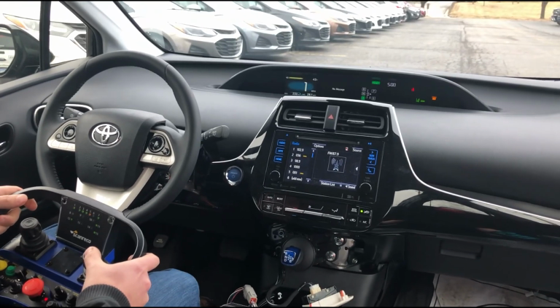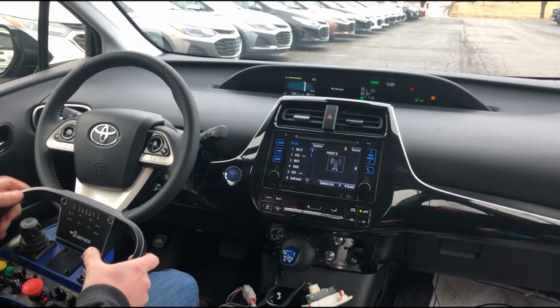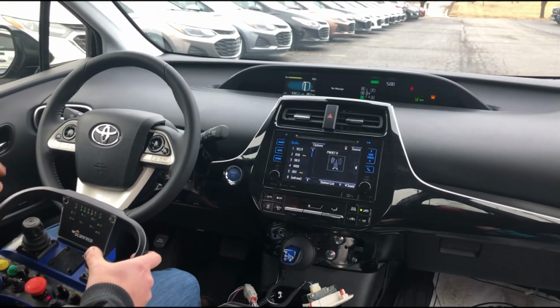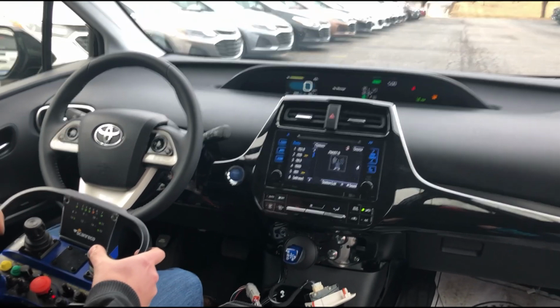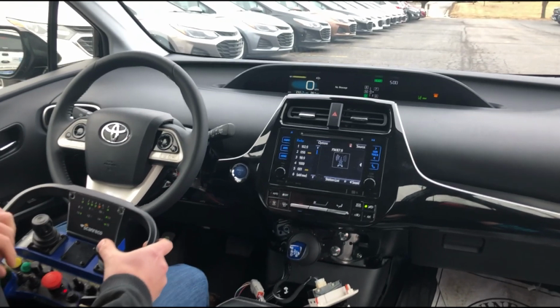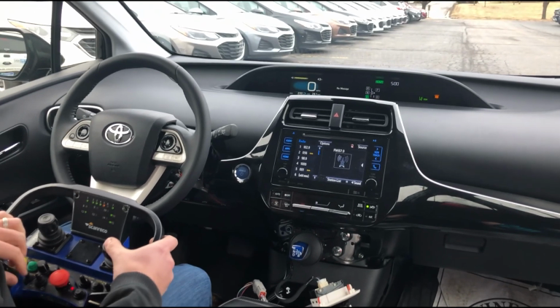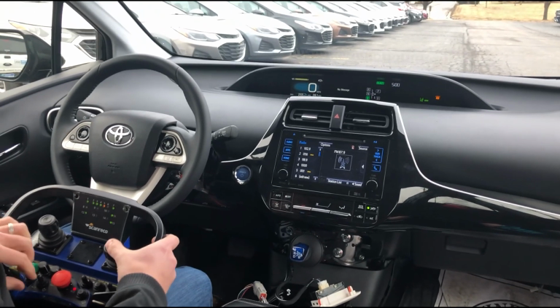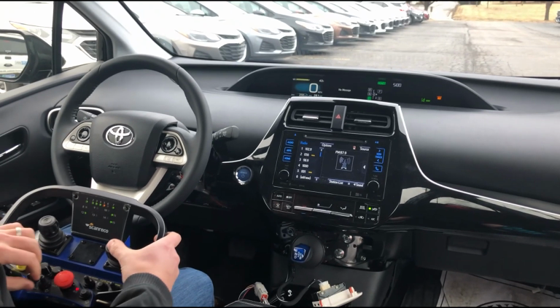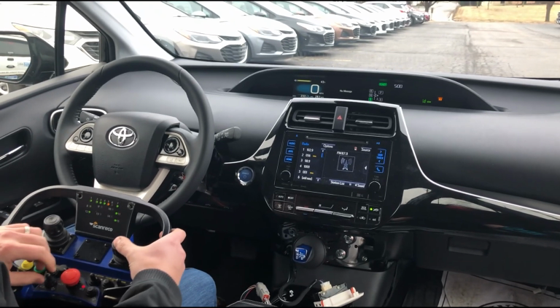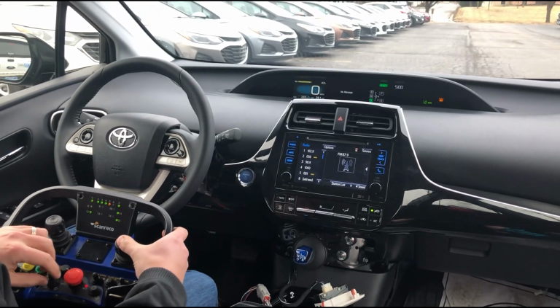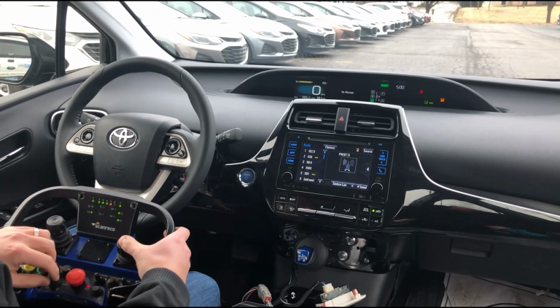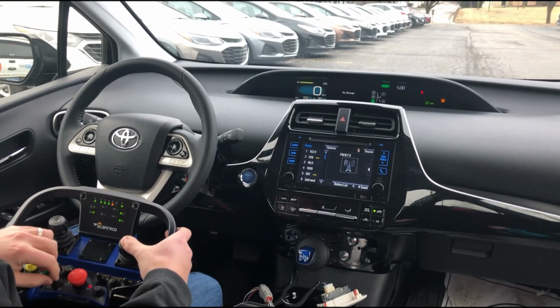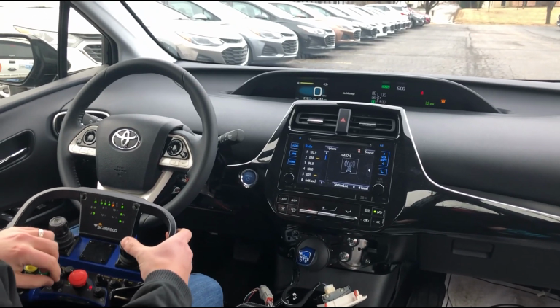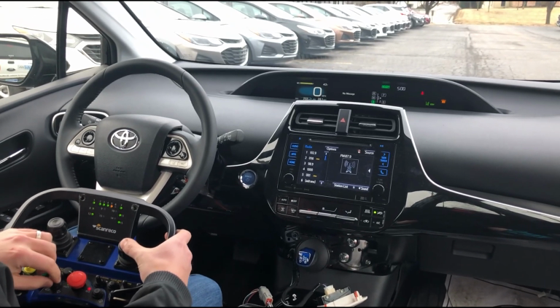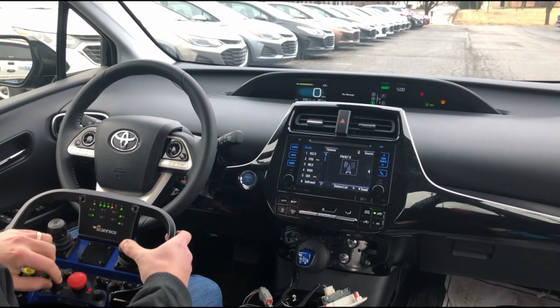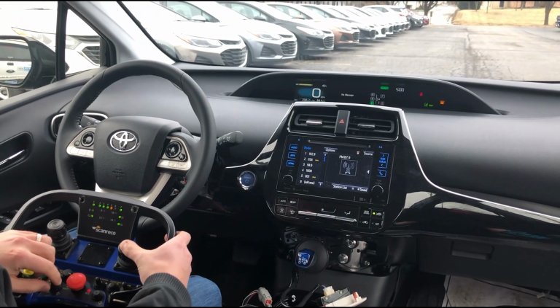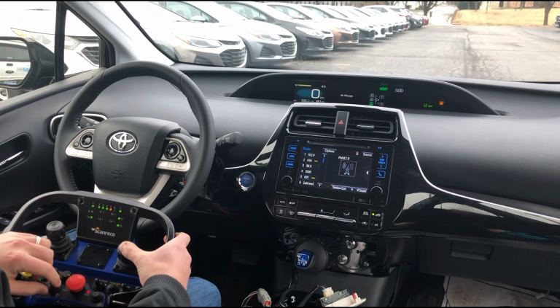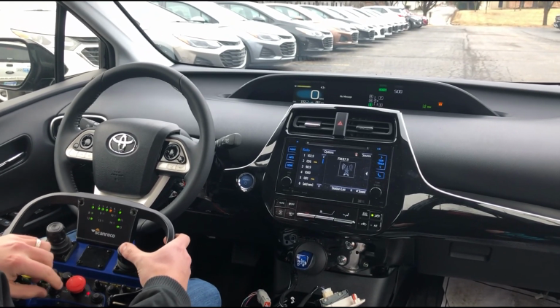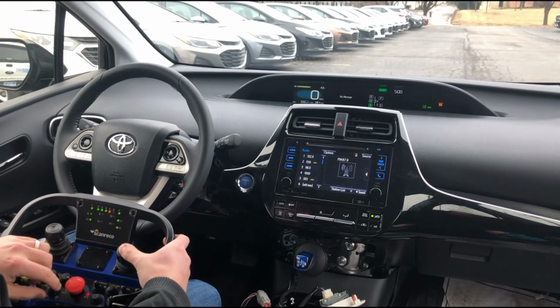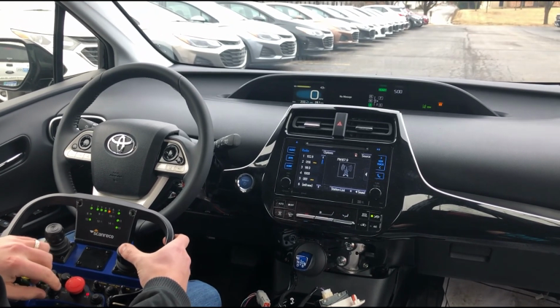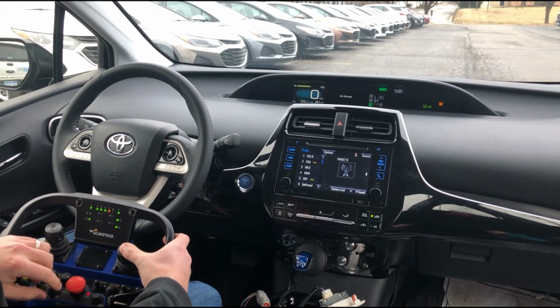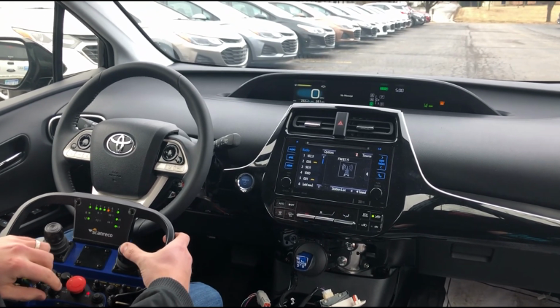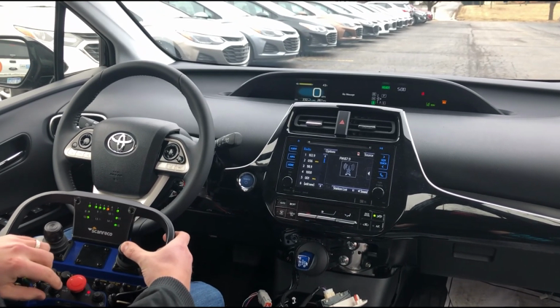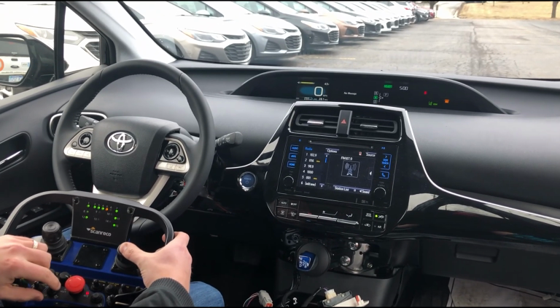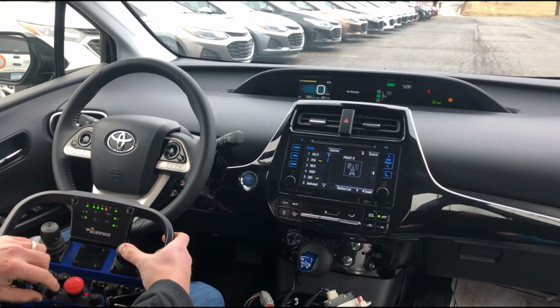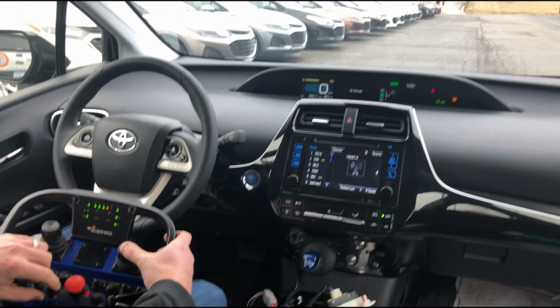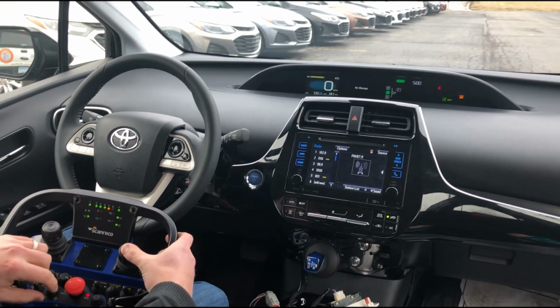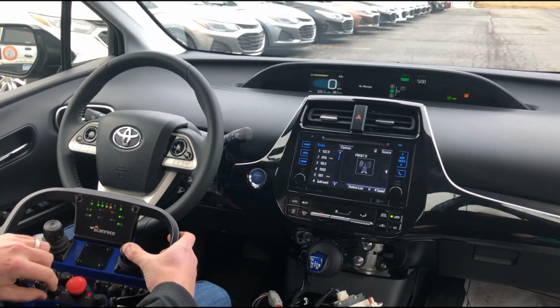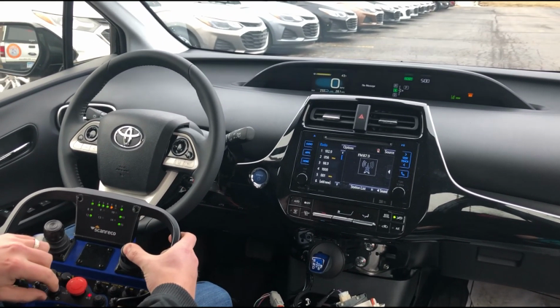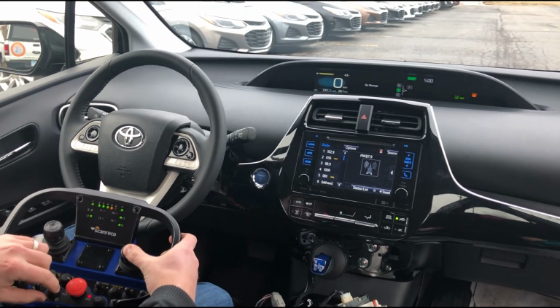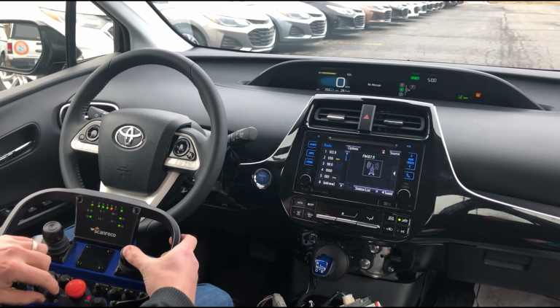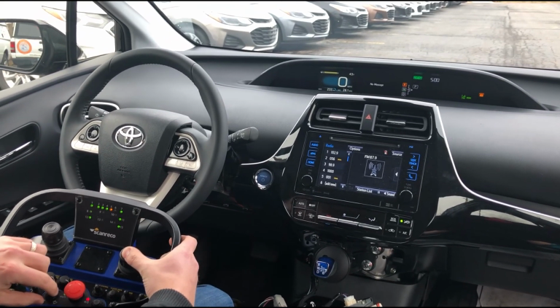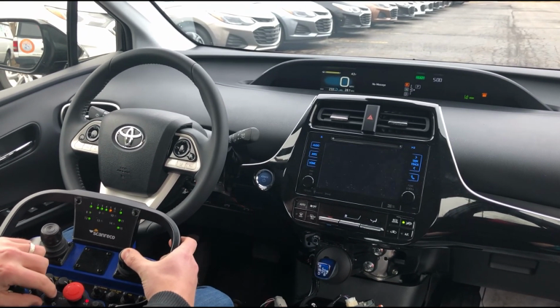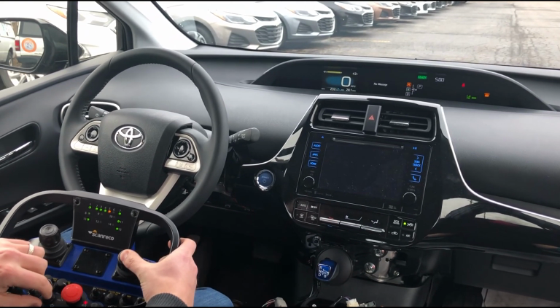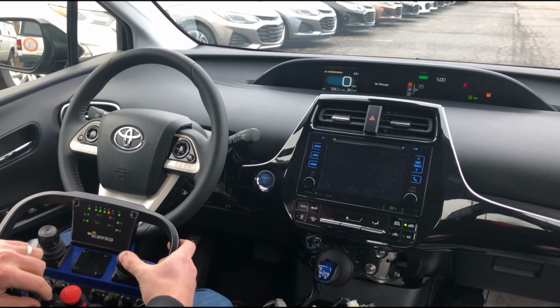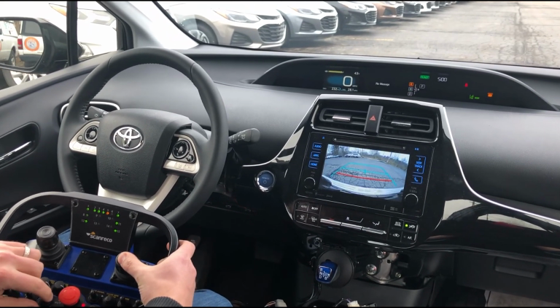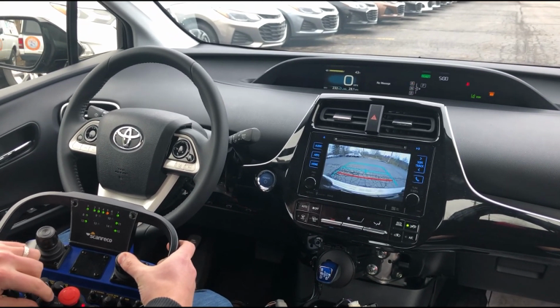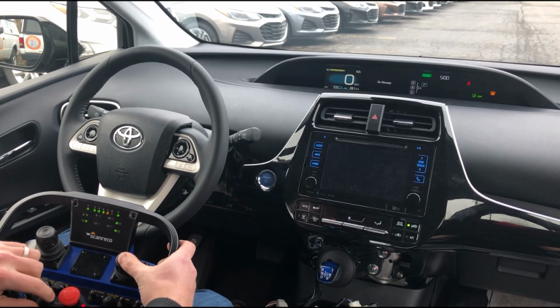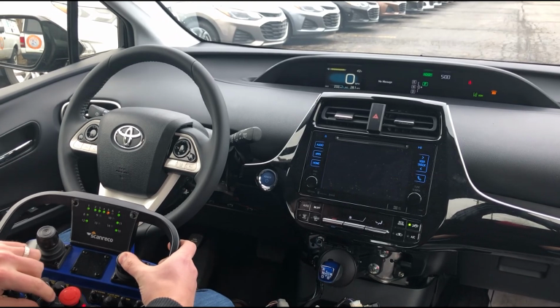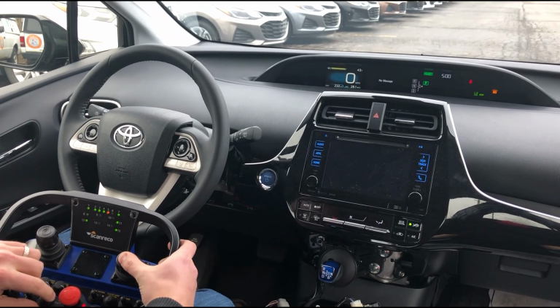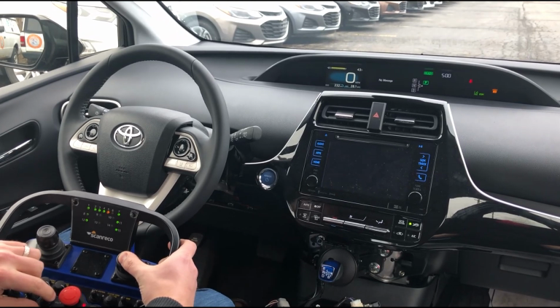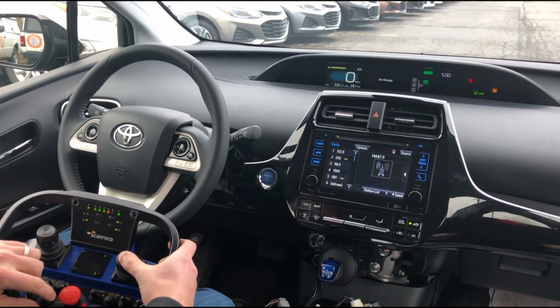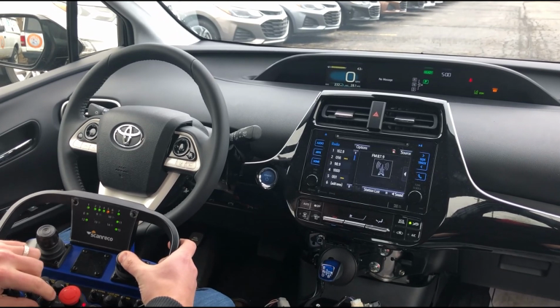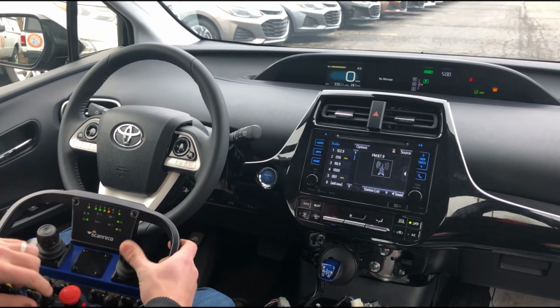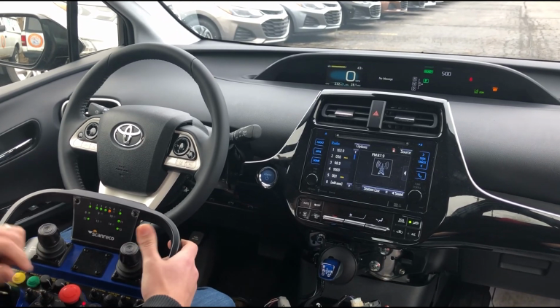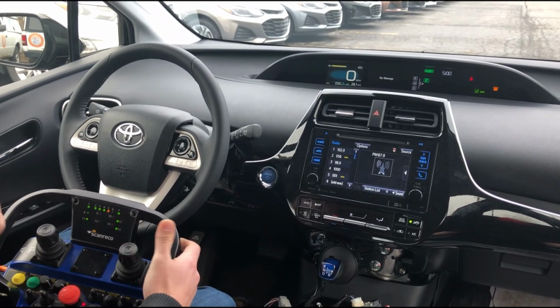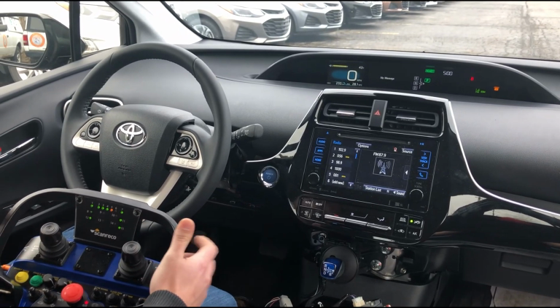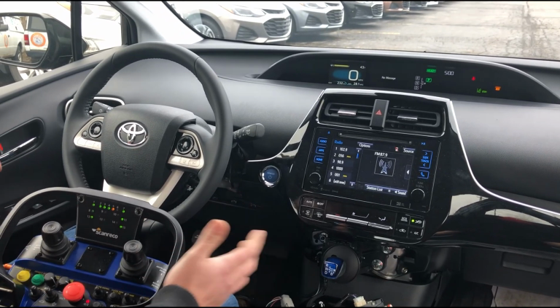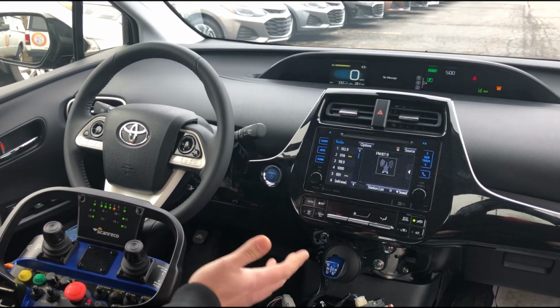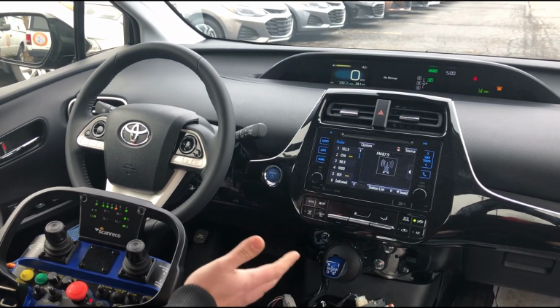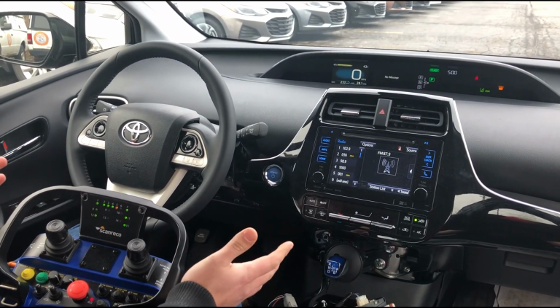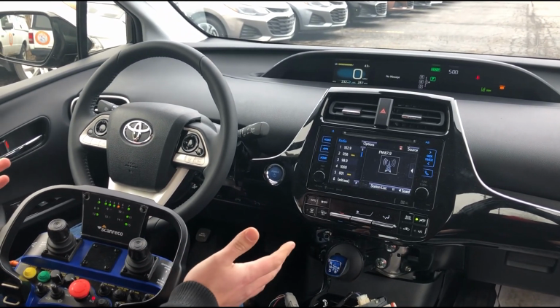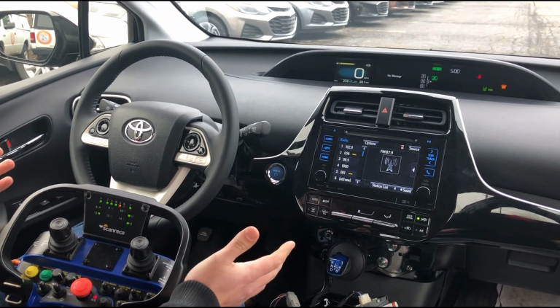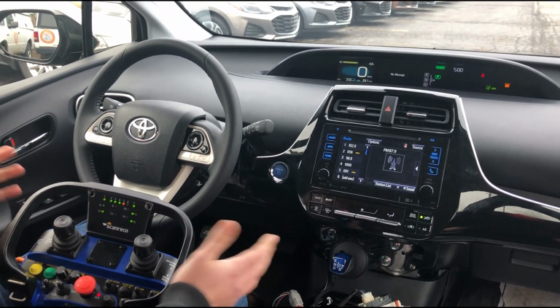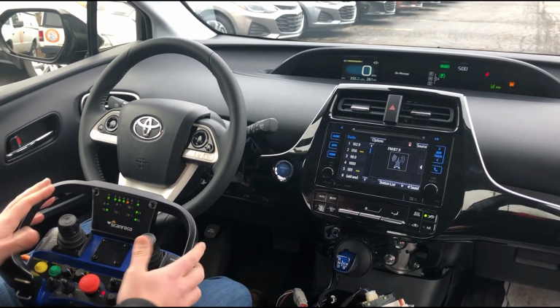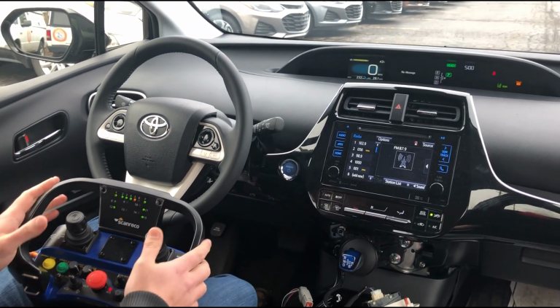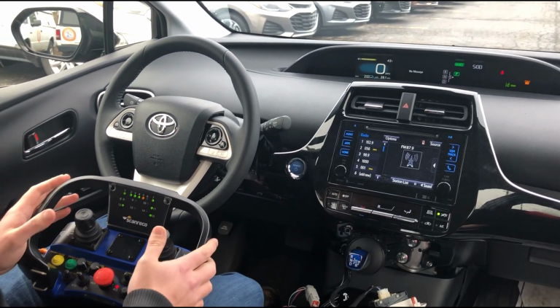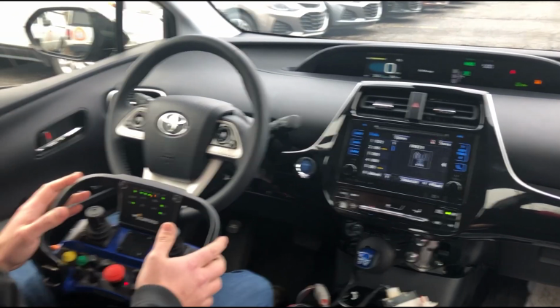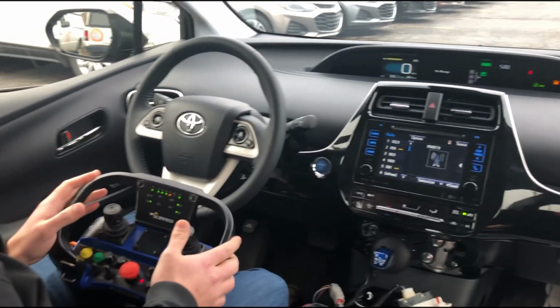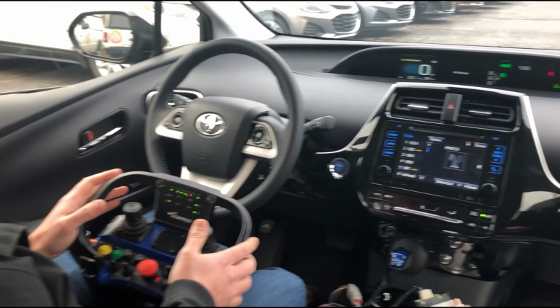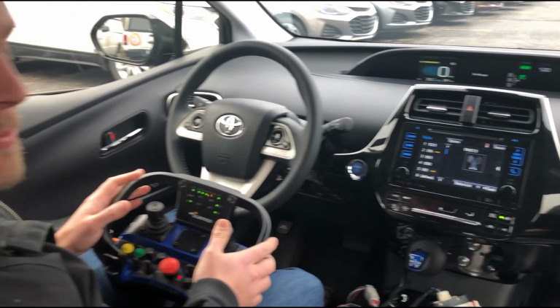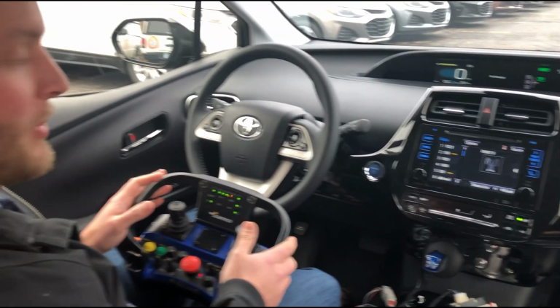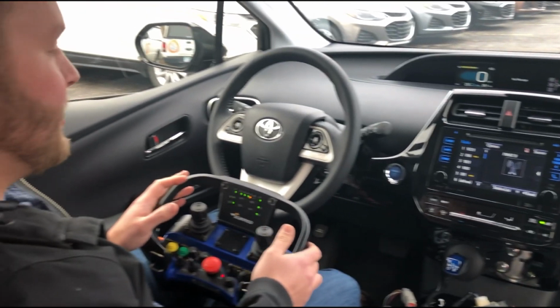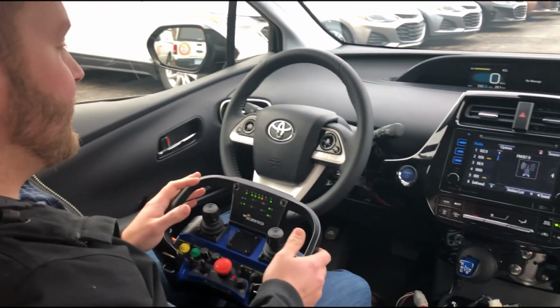I'll just show shifting back to park here, and the vehicle is in park.